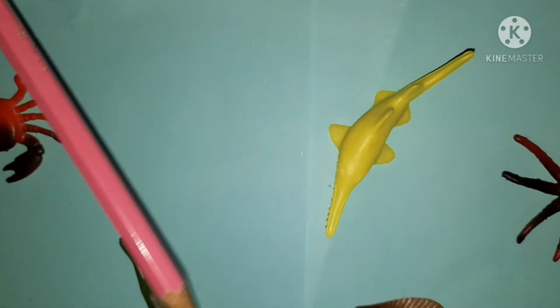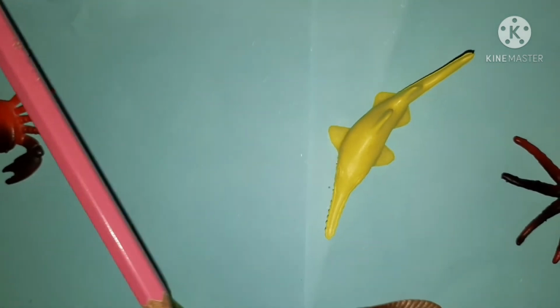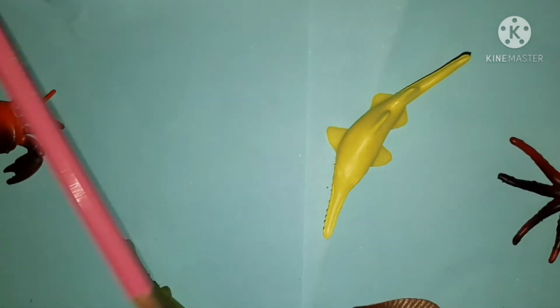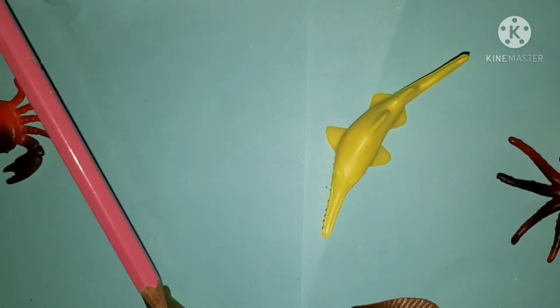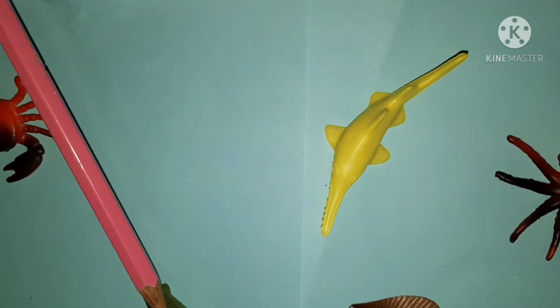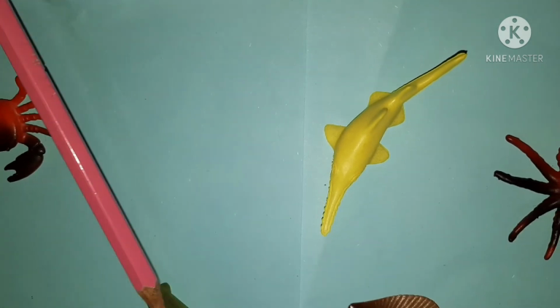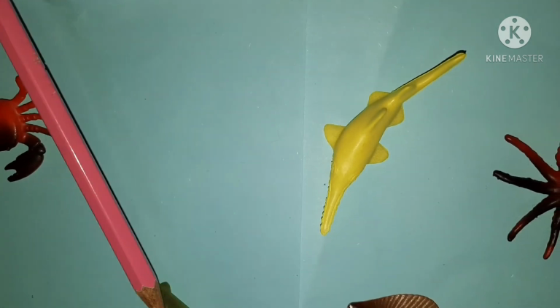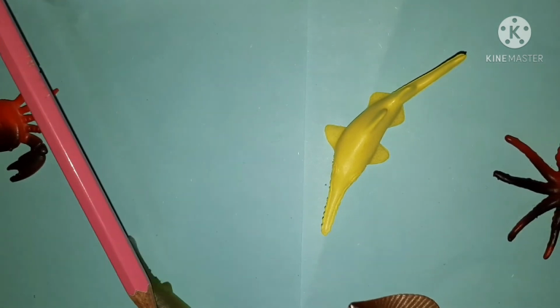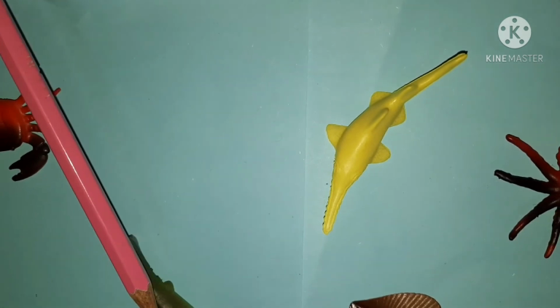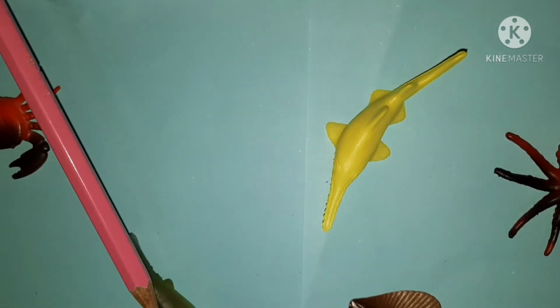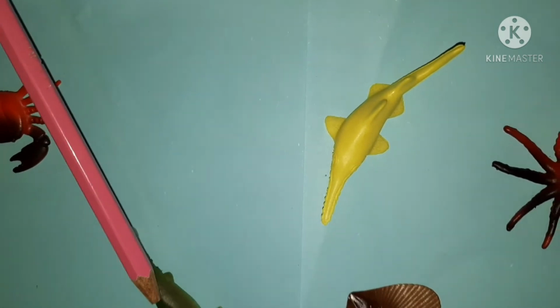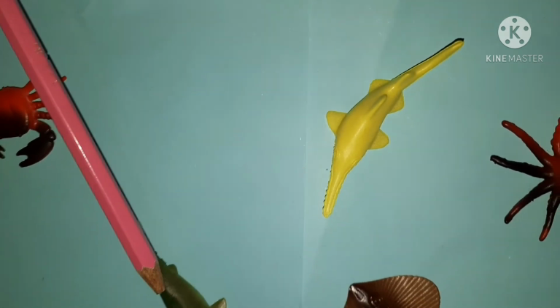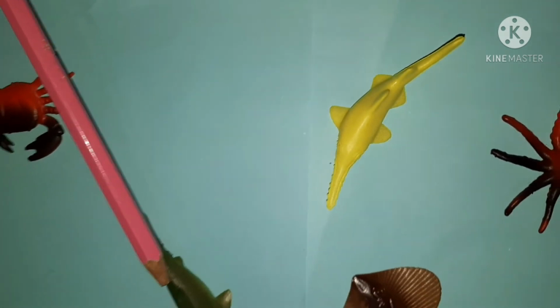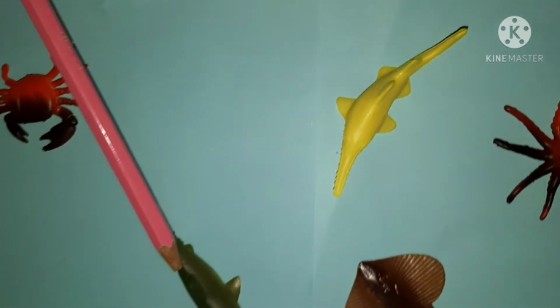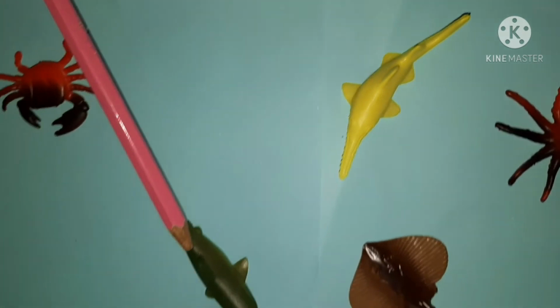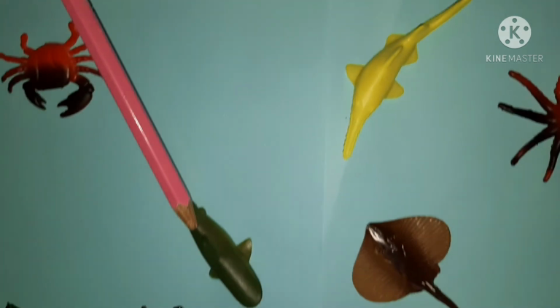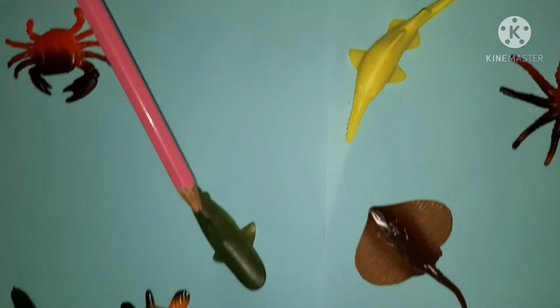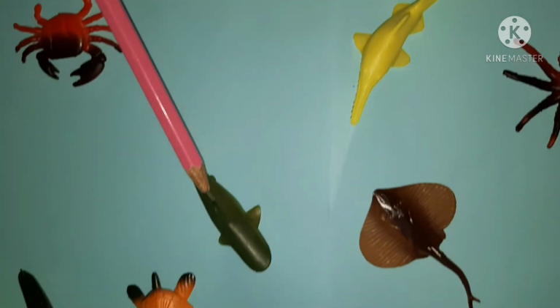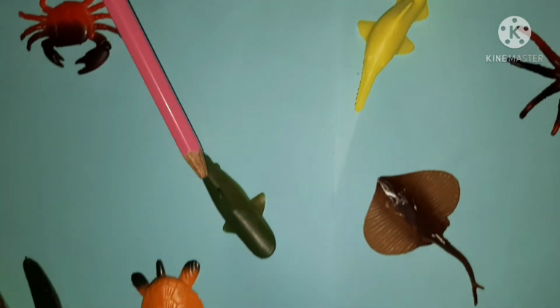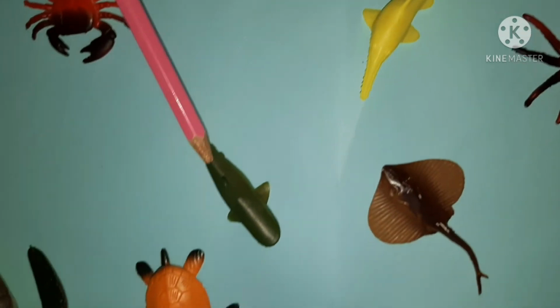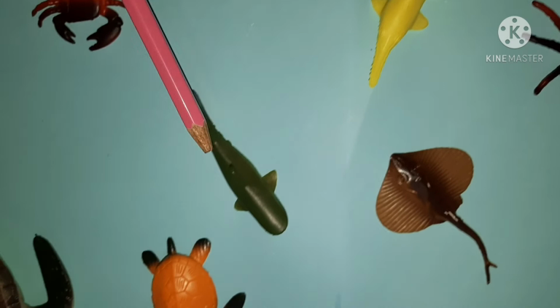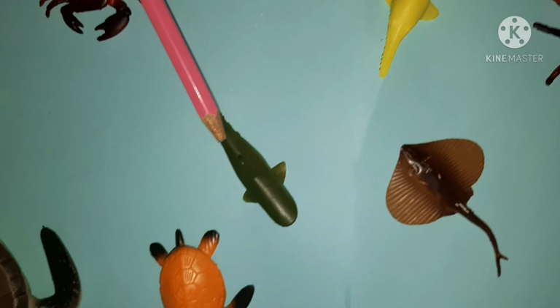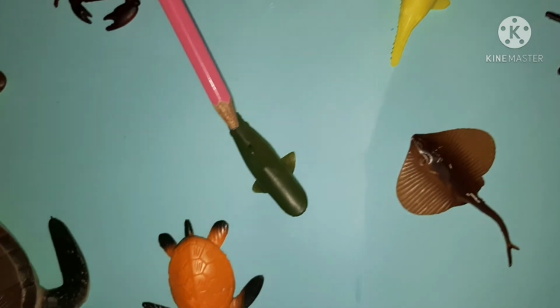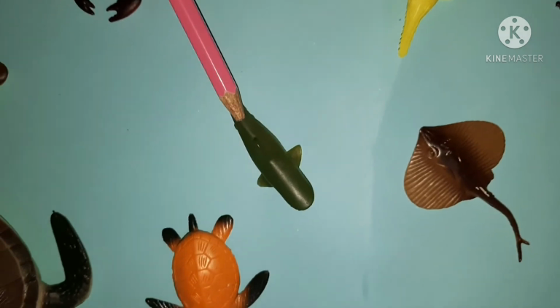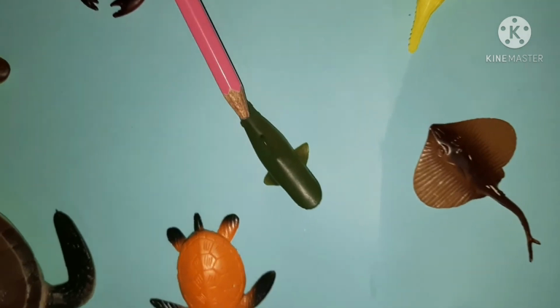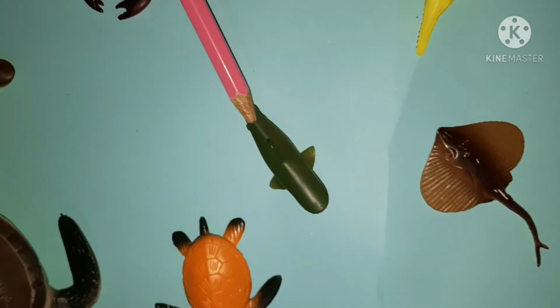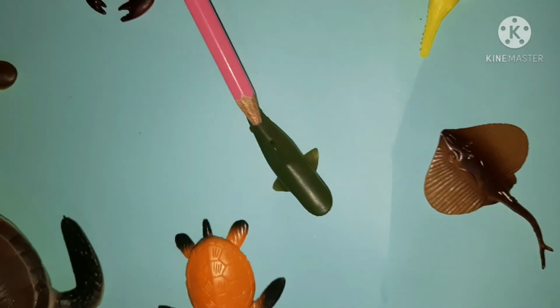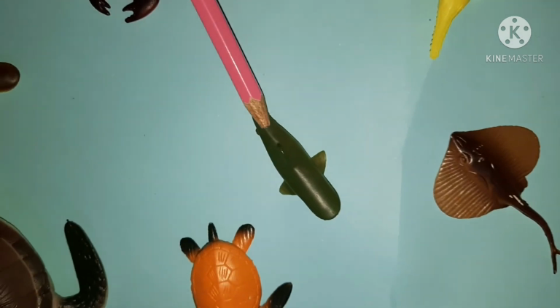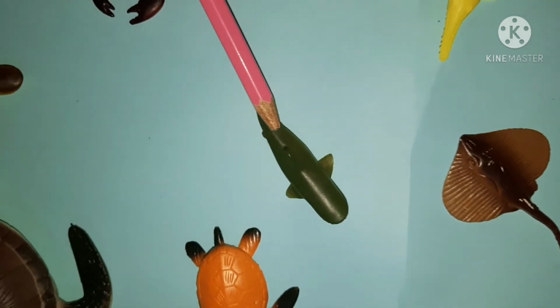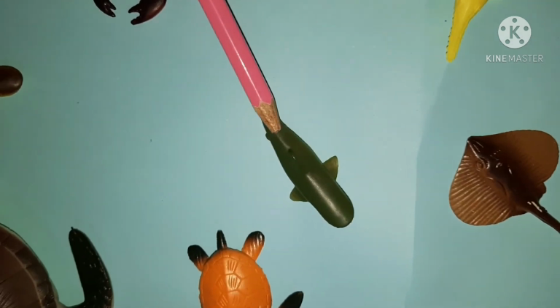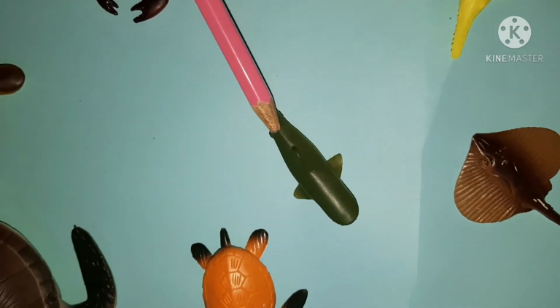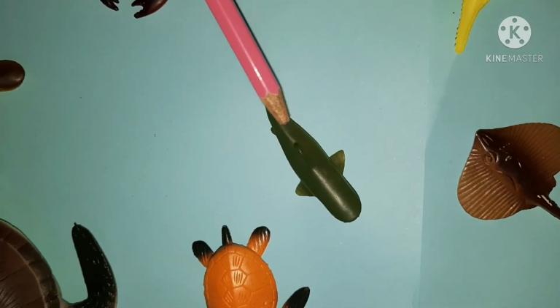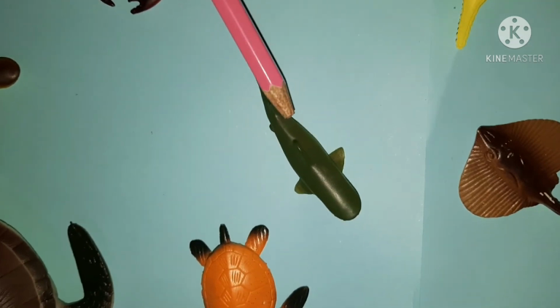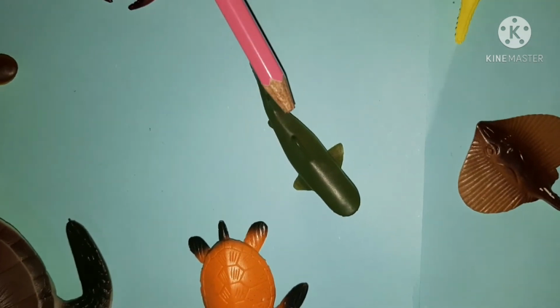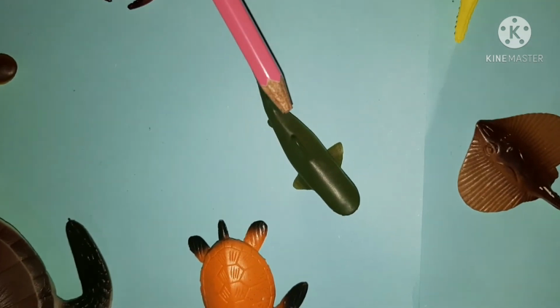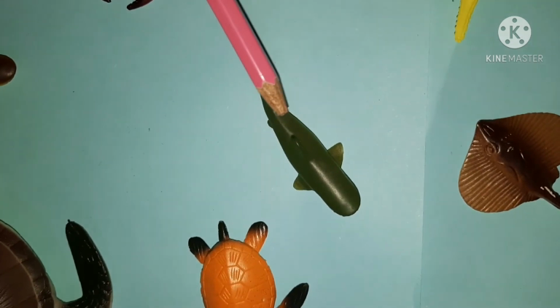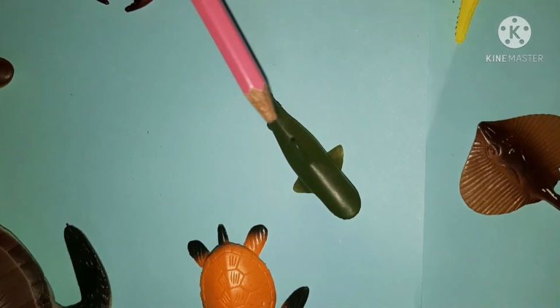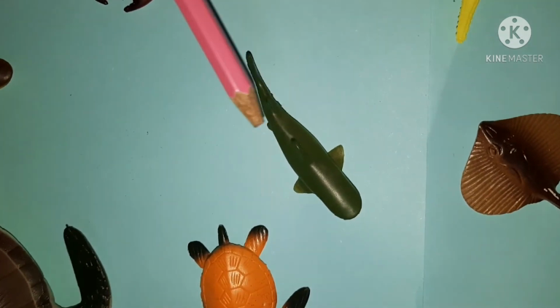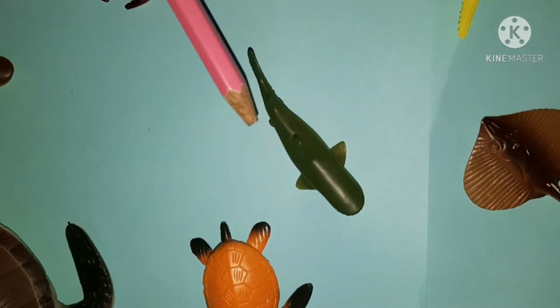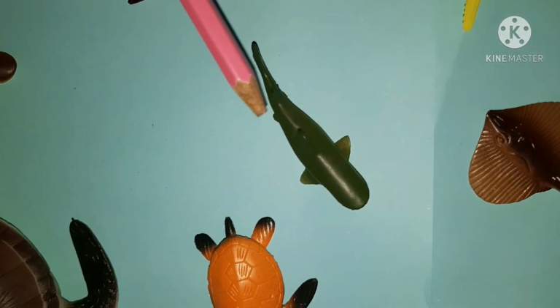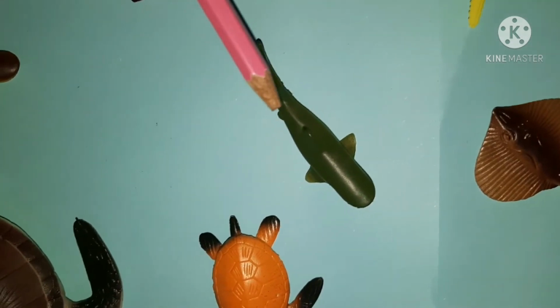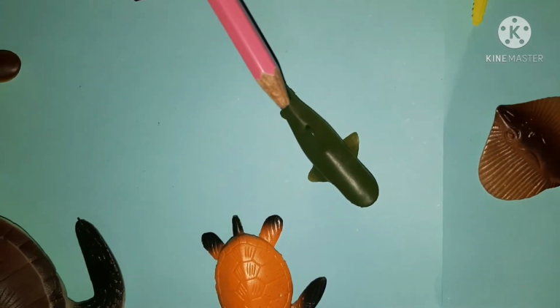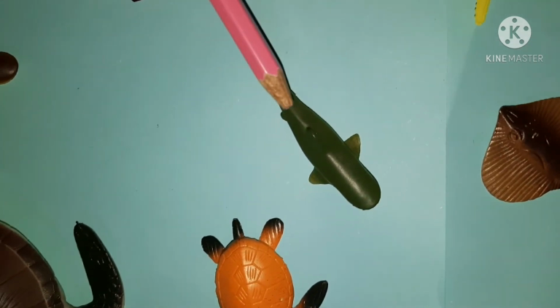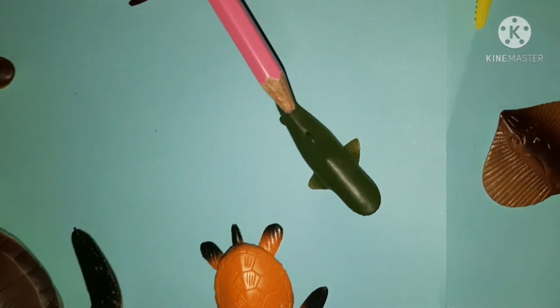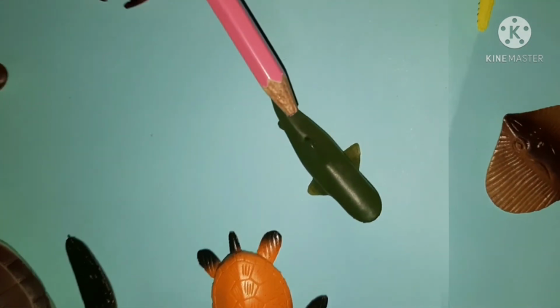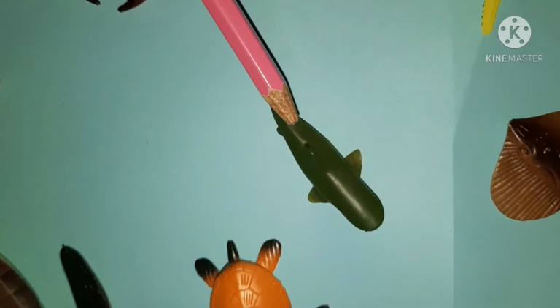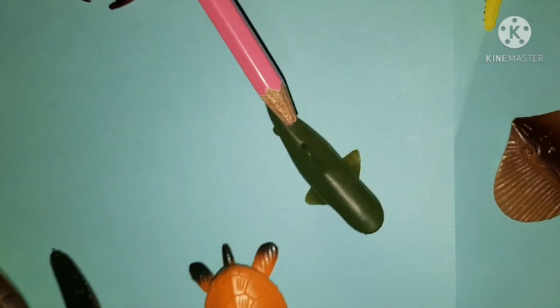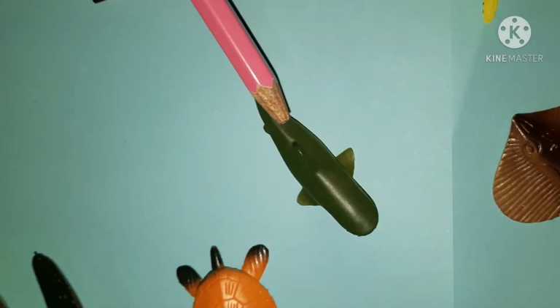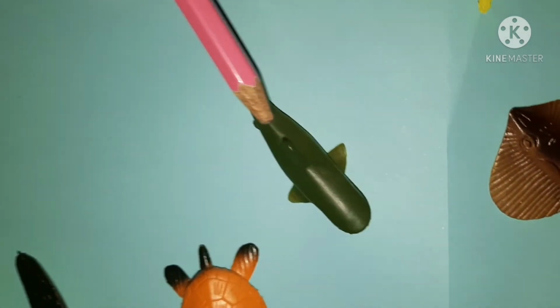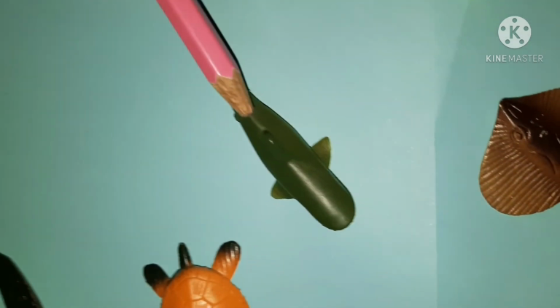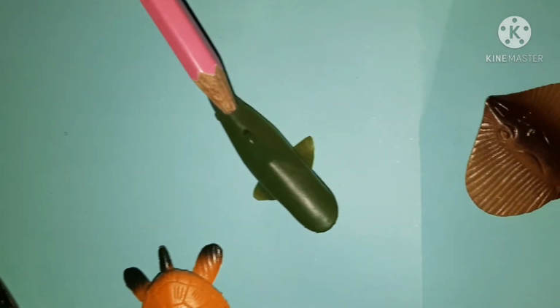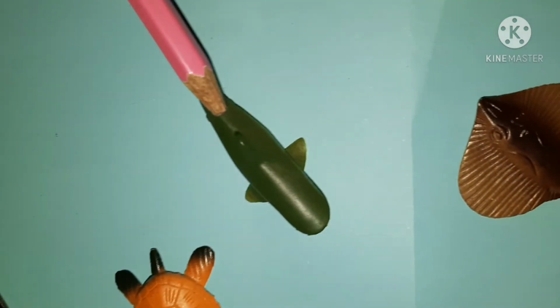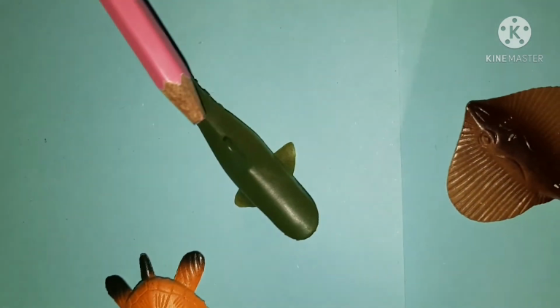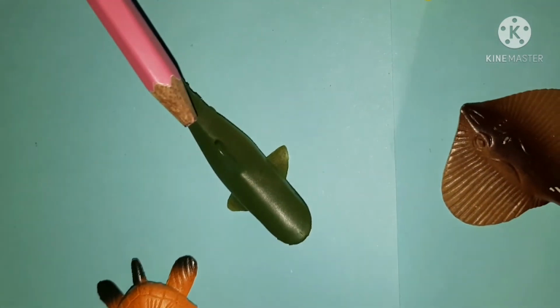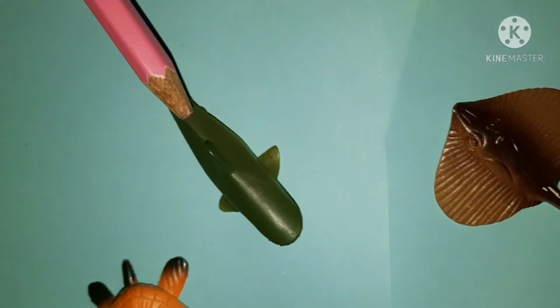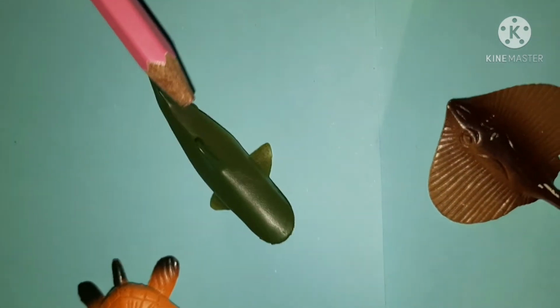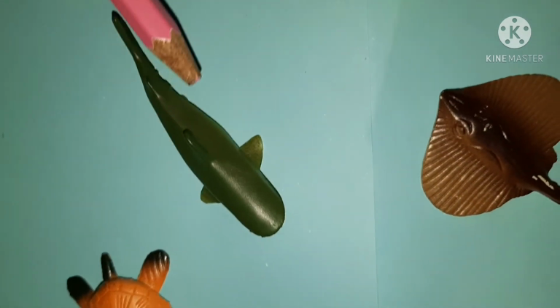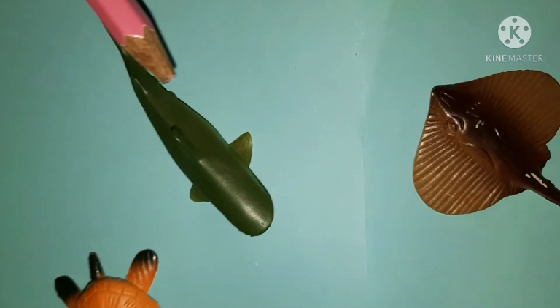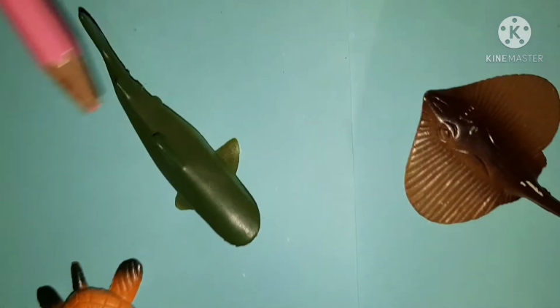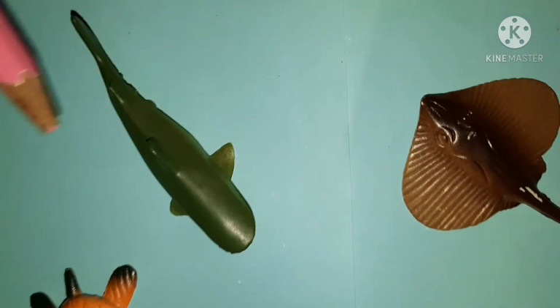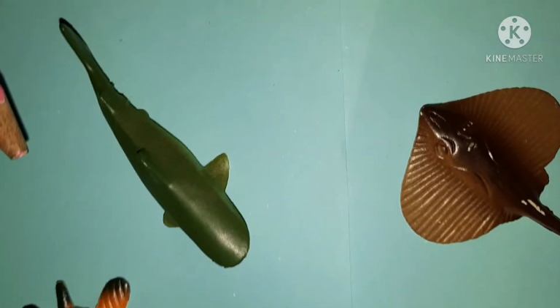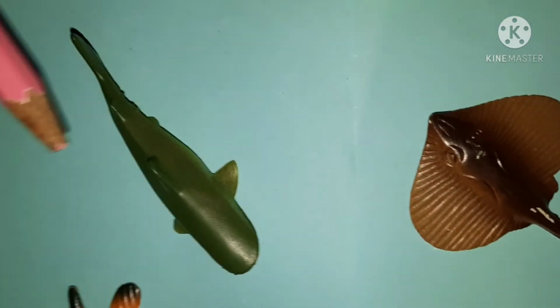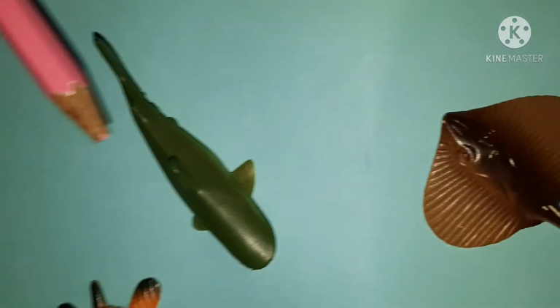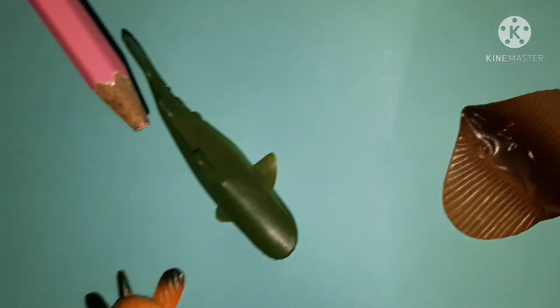This animal is a shark. It also has sharp teeth to eat fish.